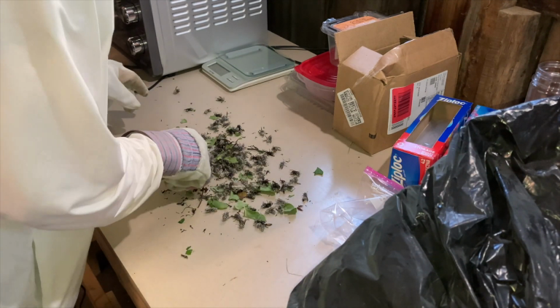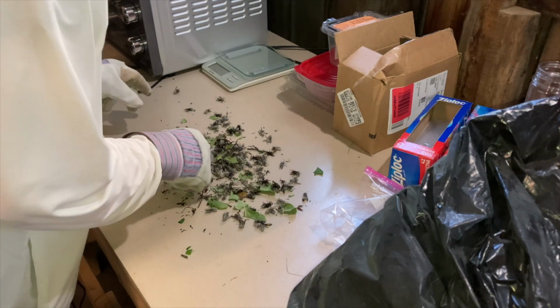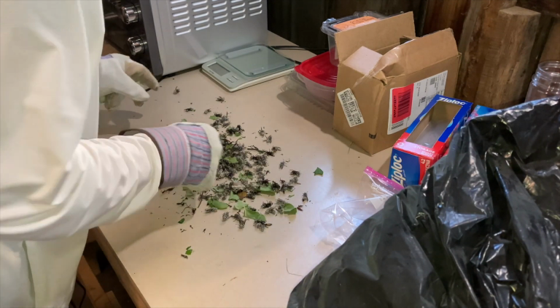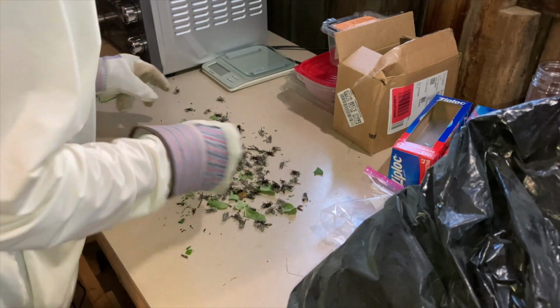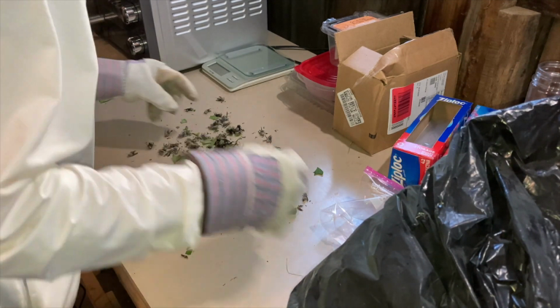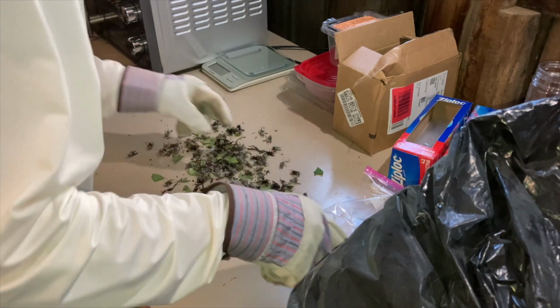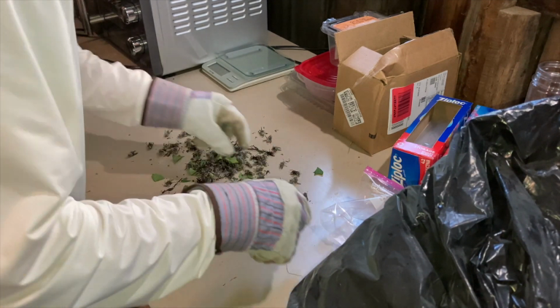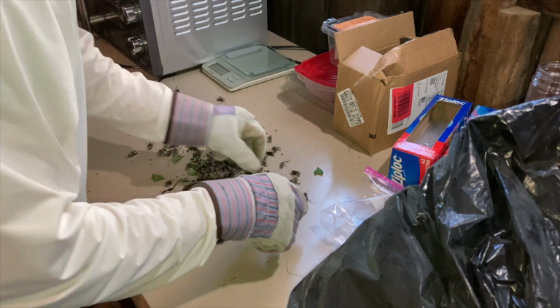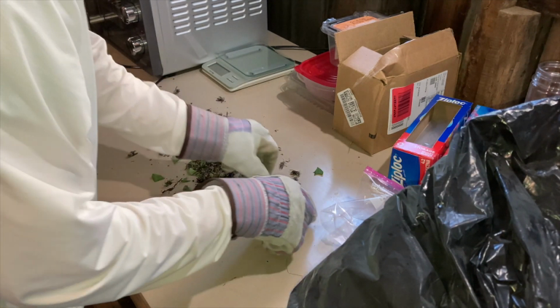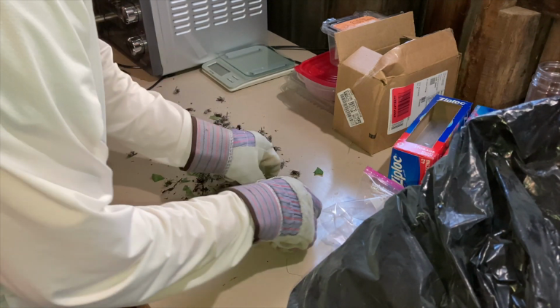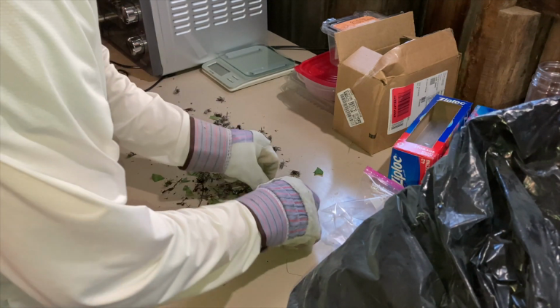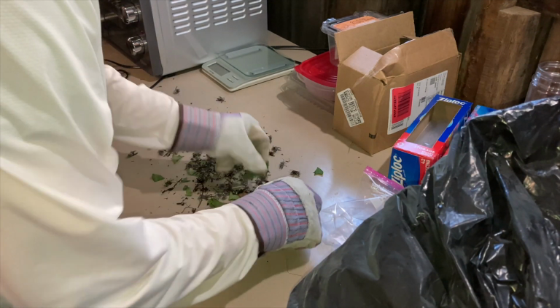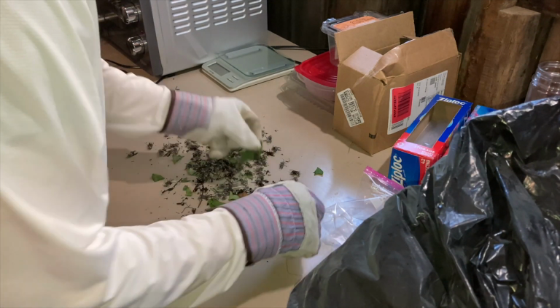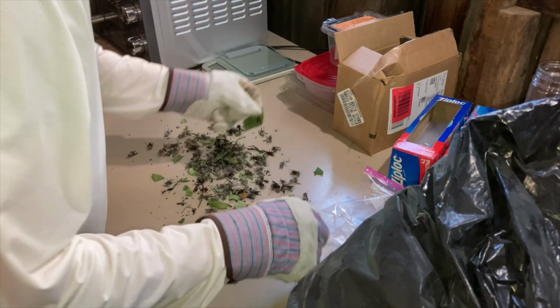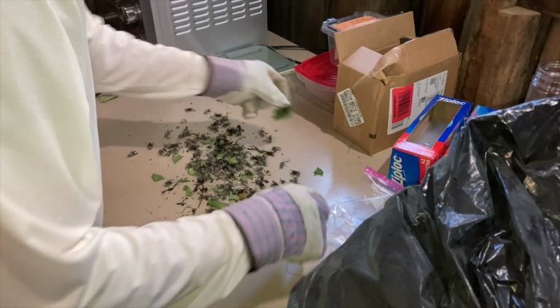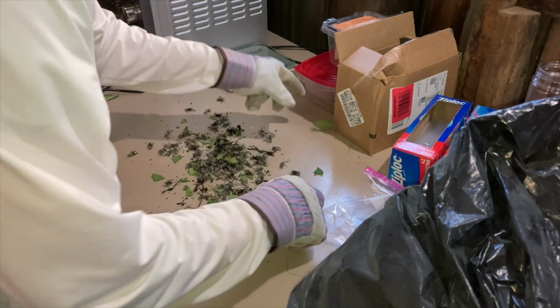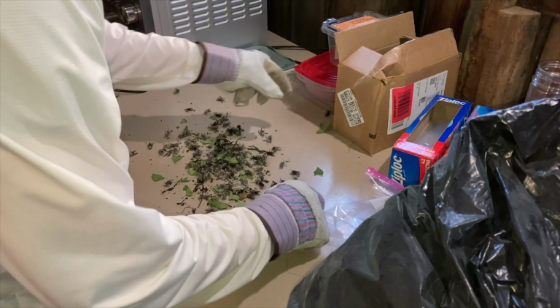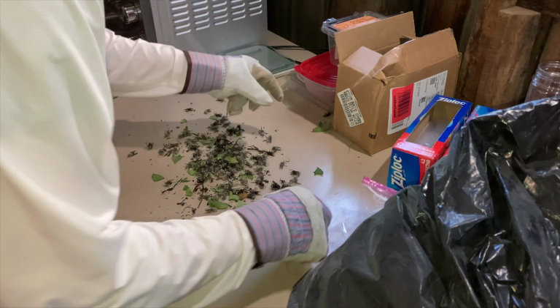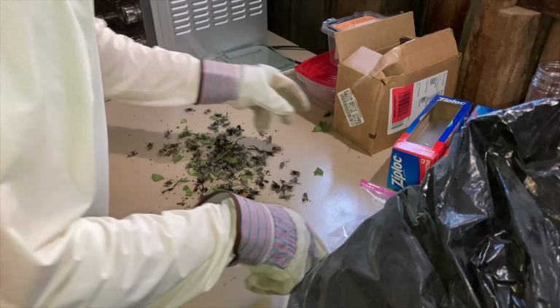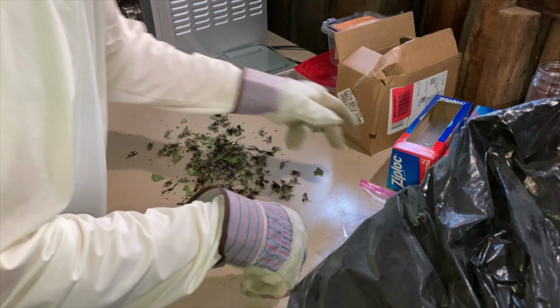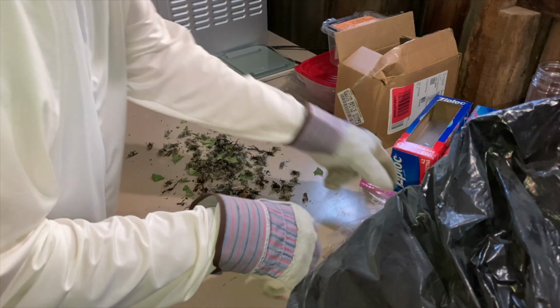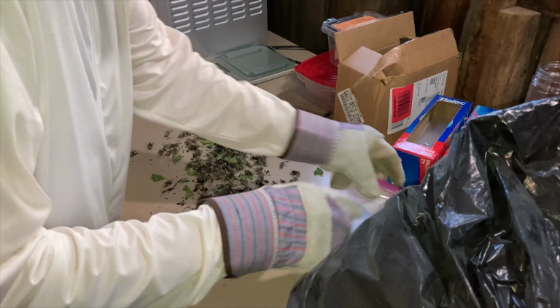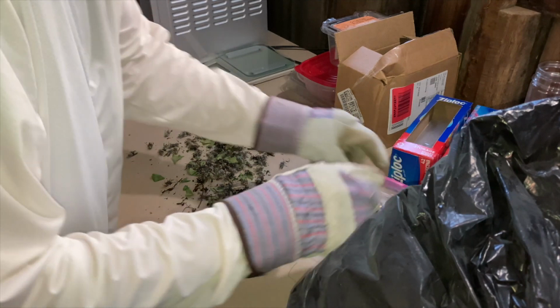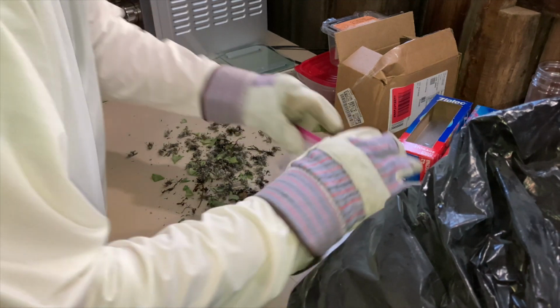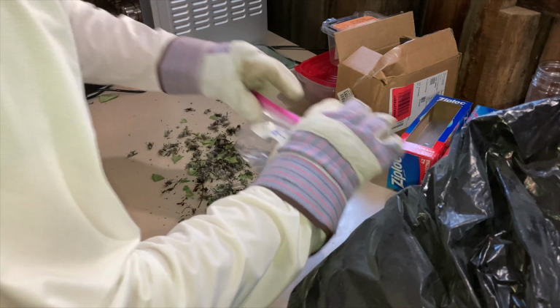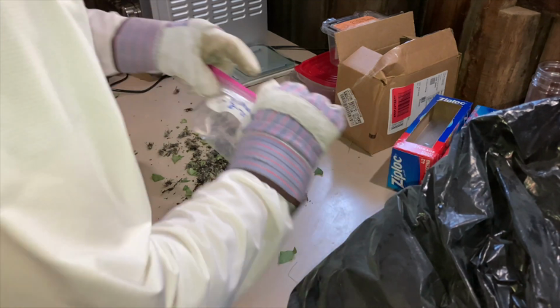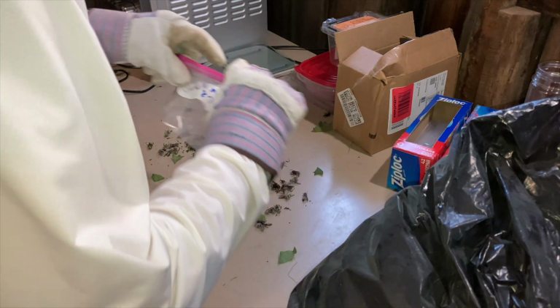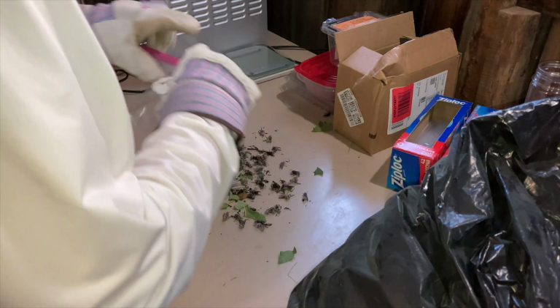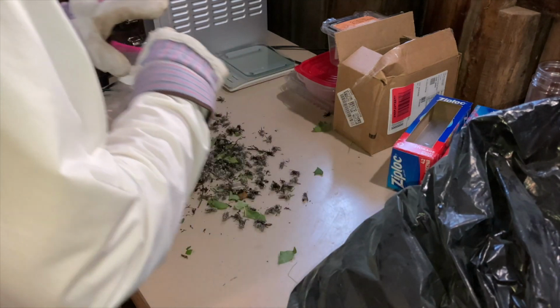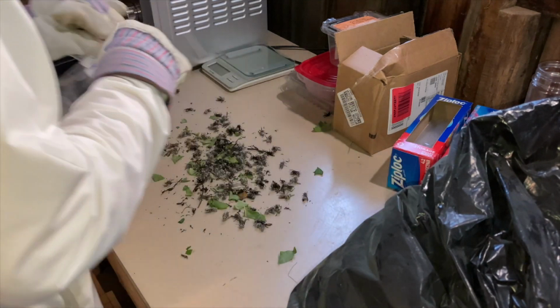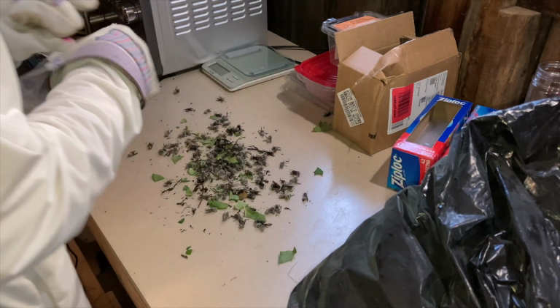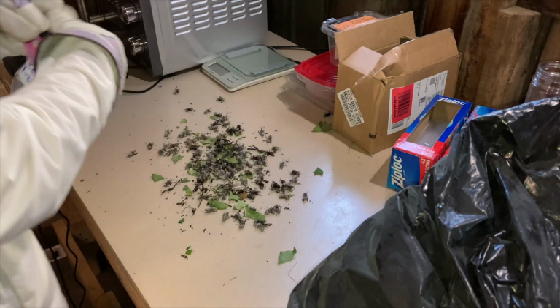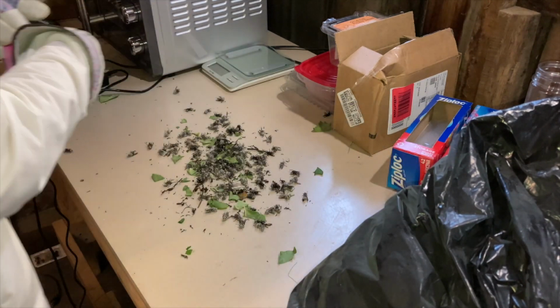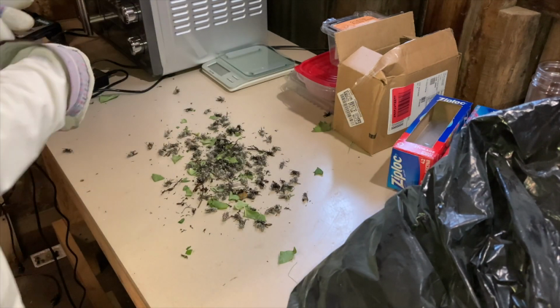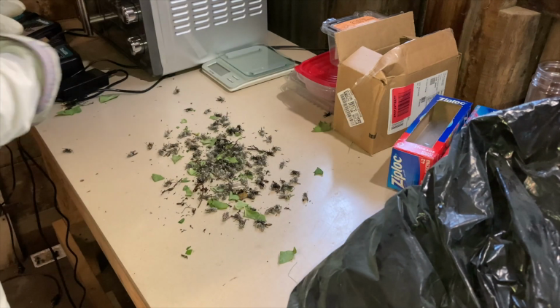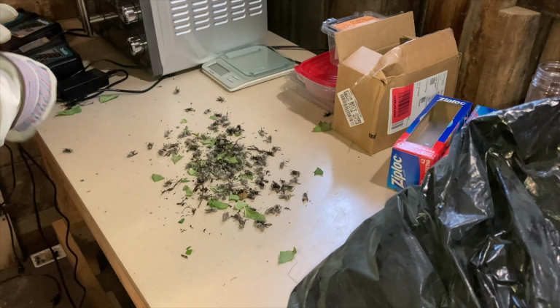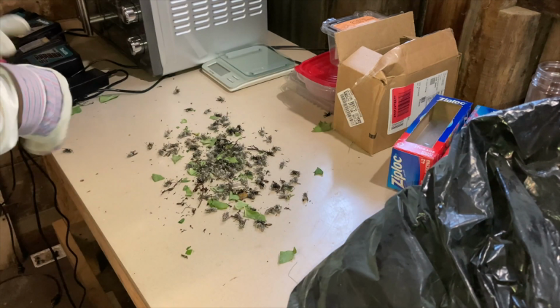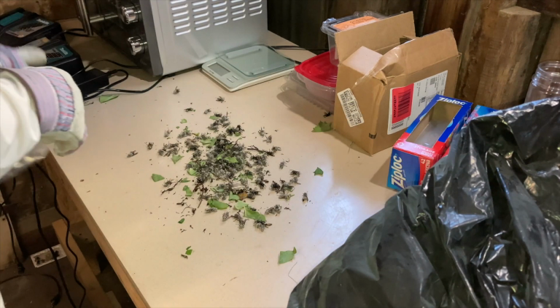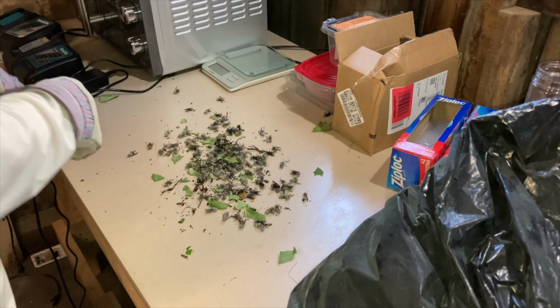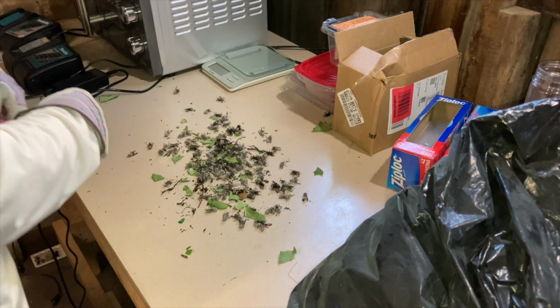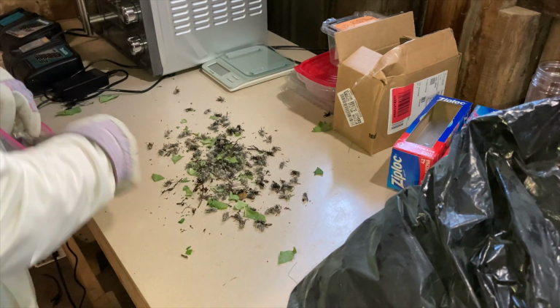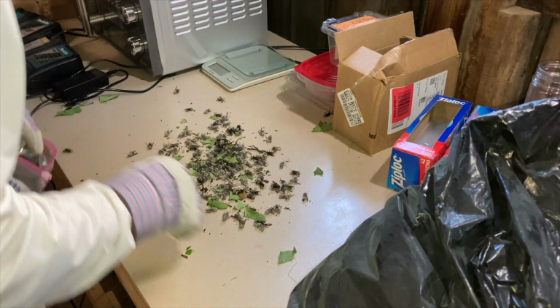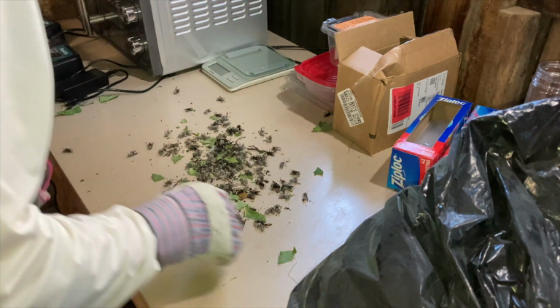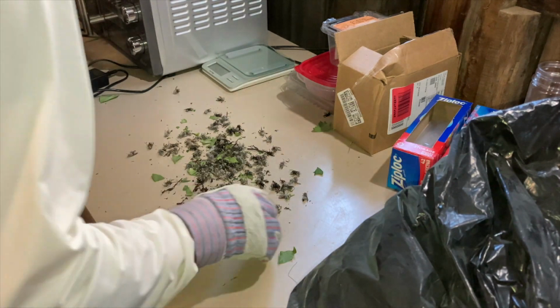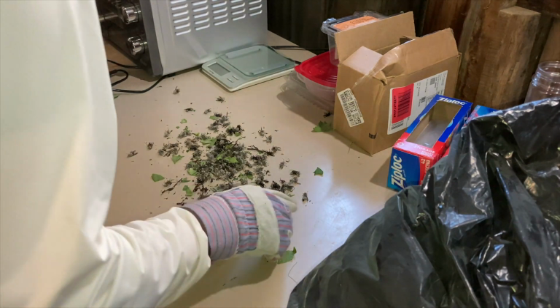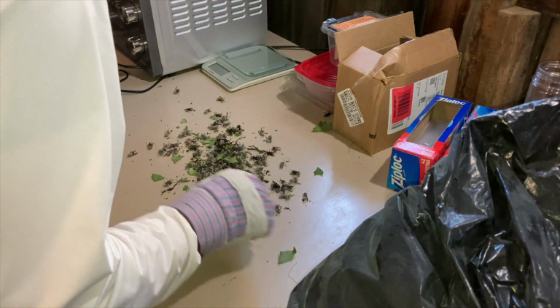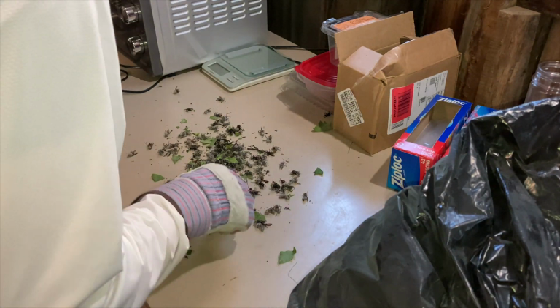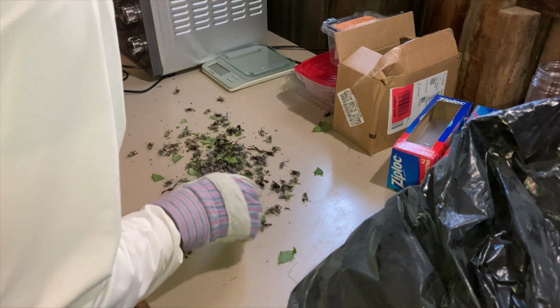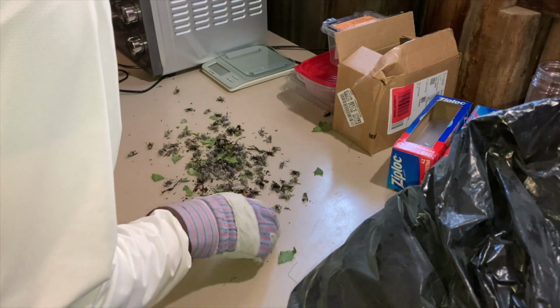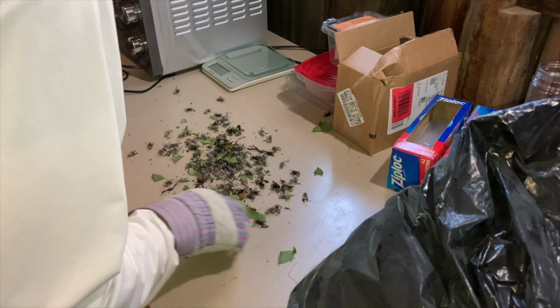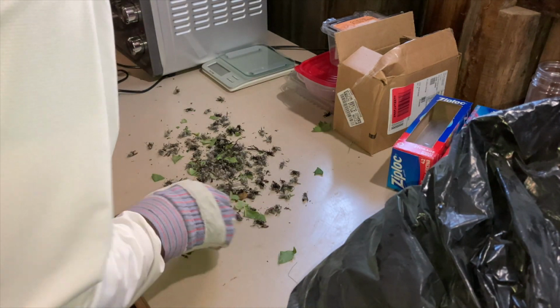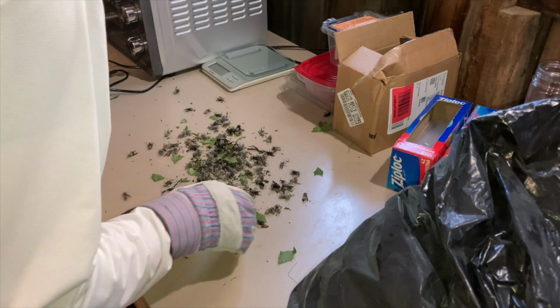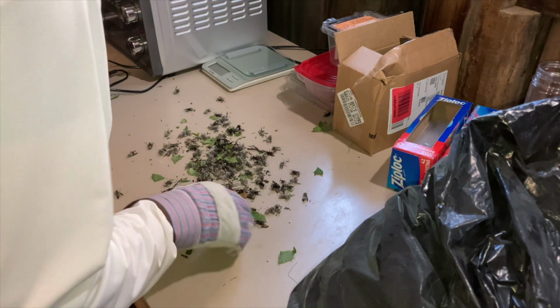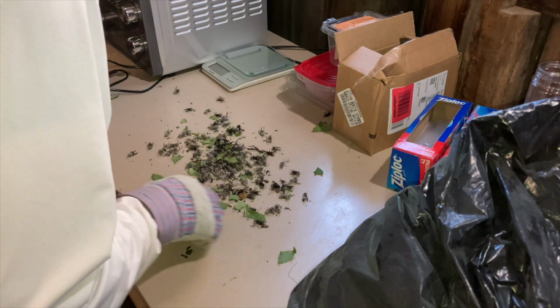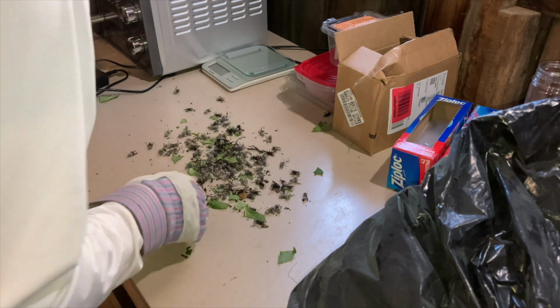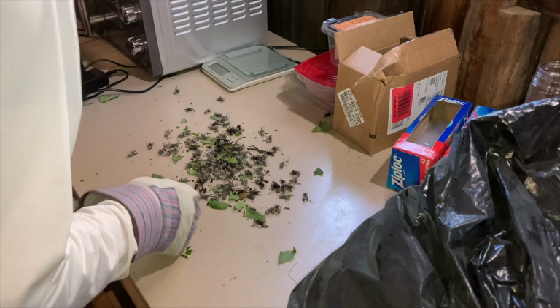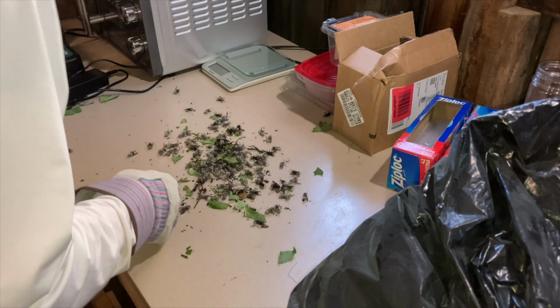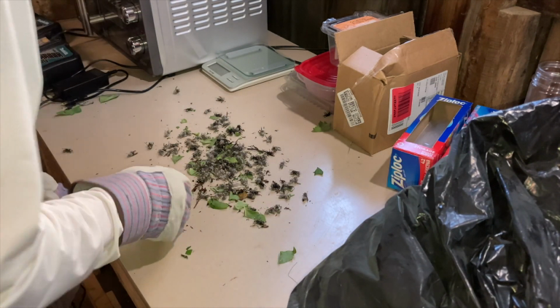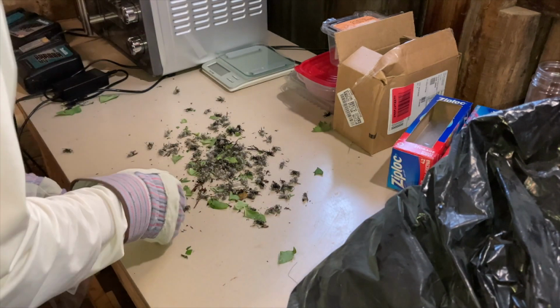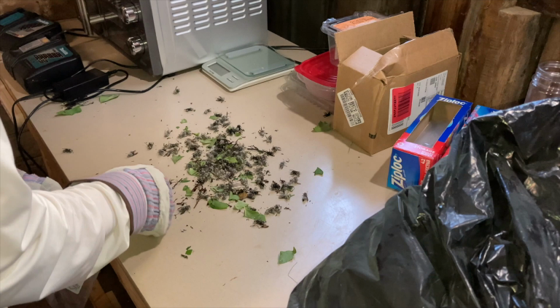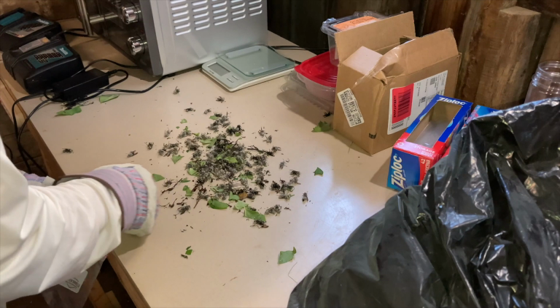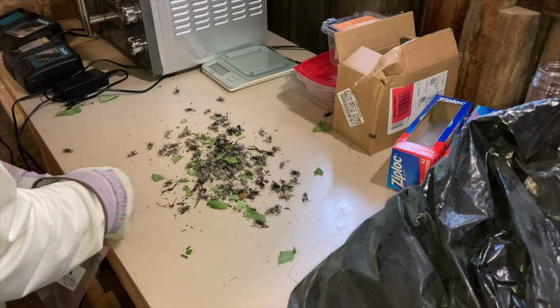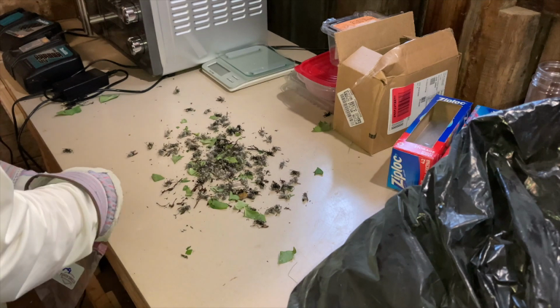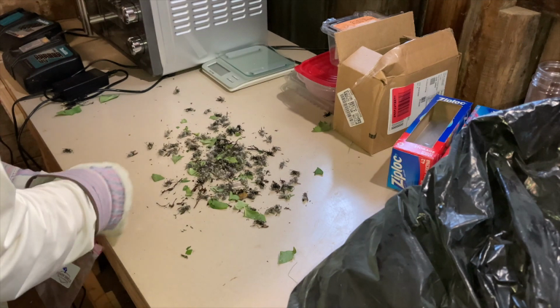These are all frozen completely solid, so we just scoop them now right into the bag.